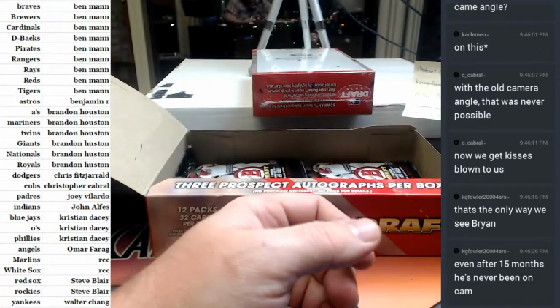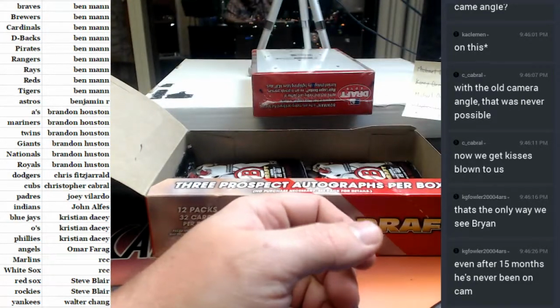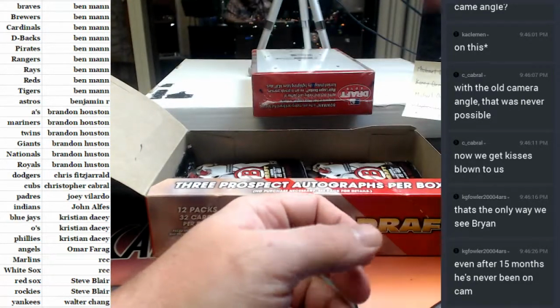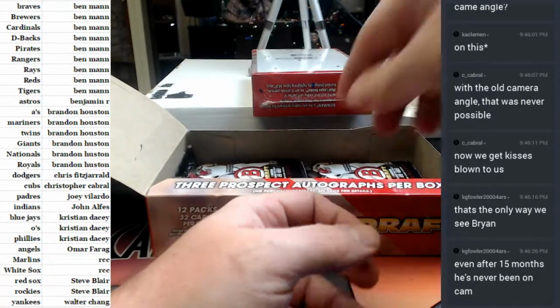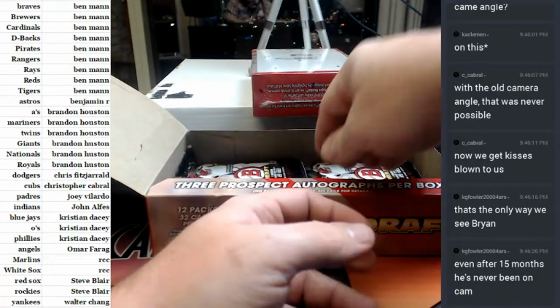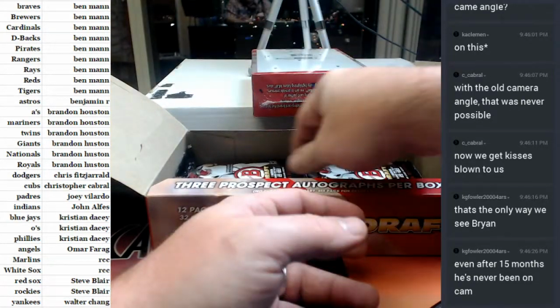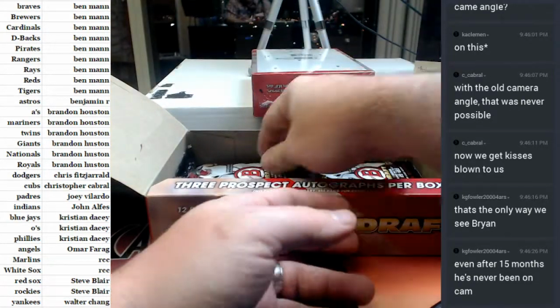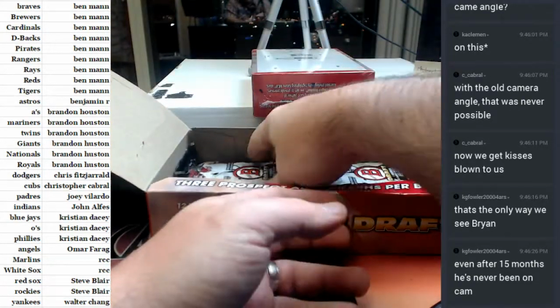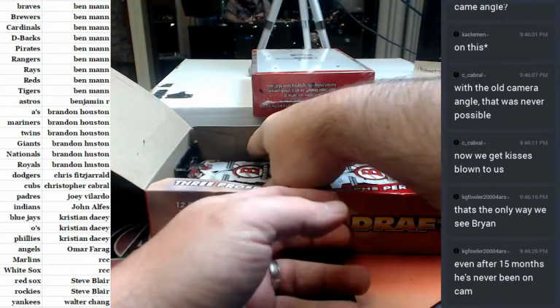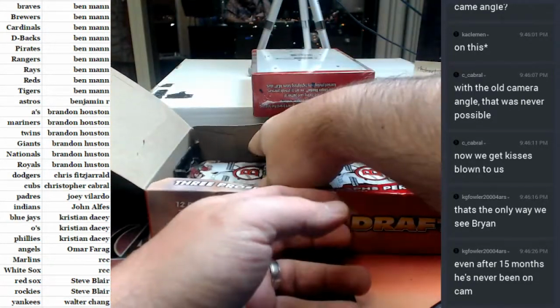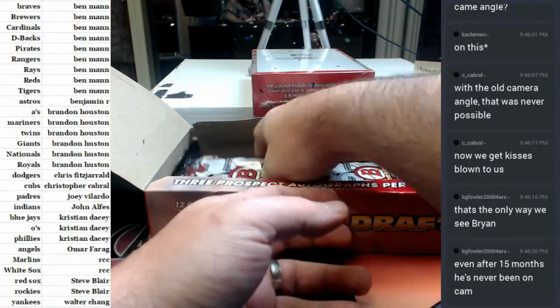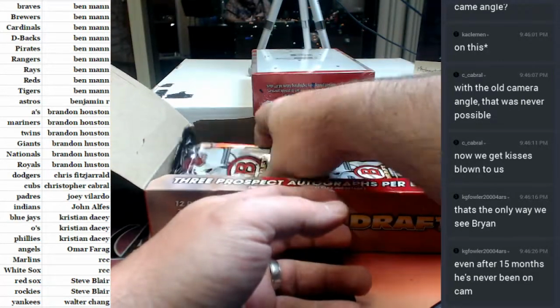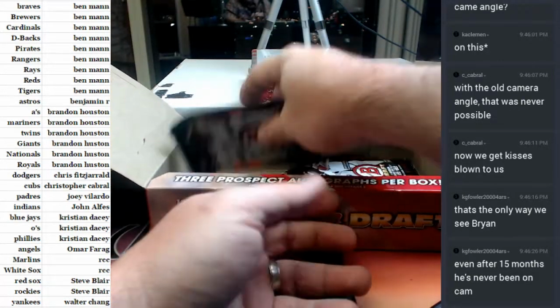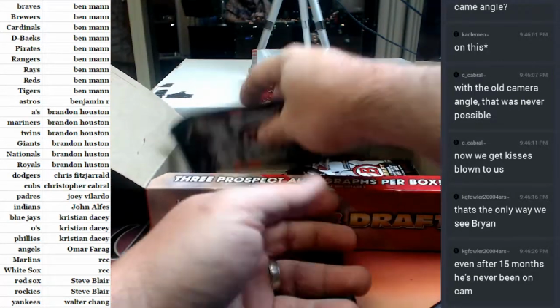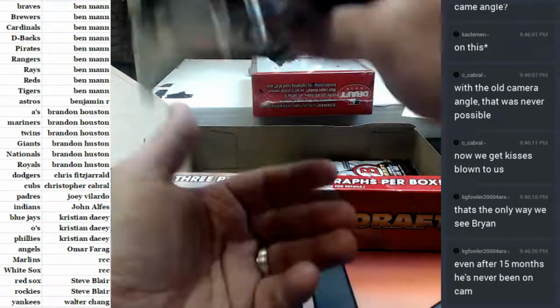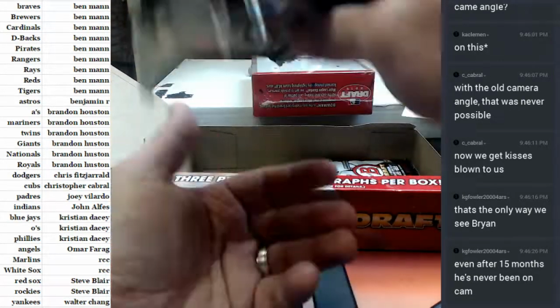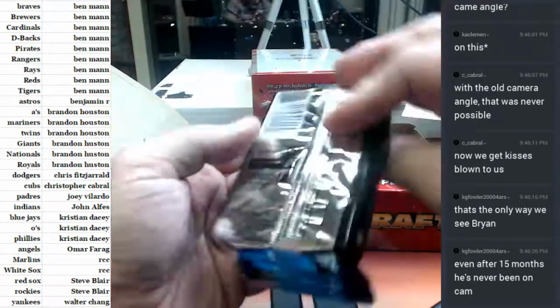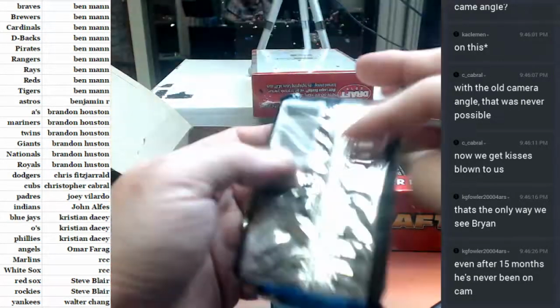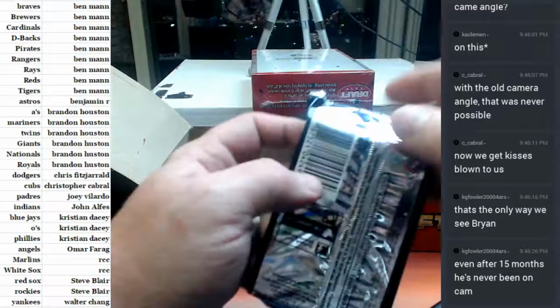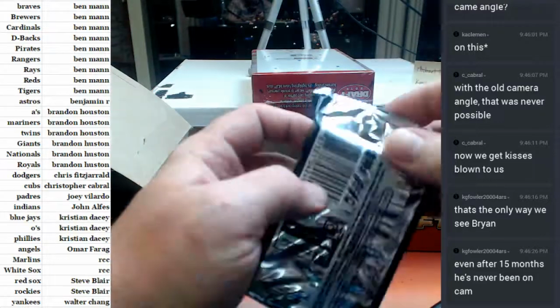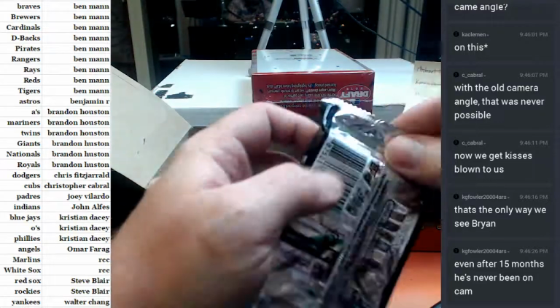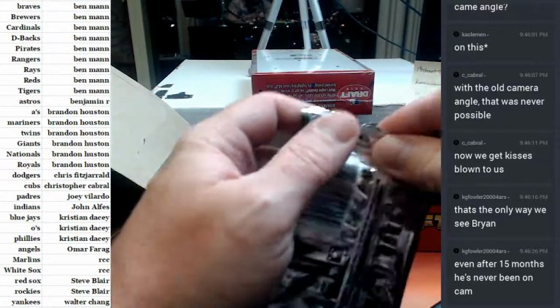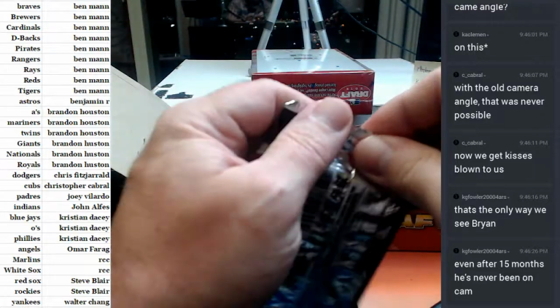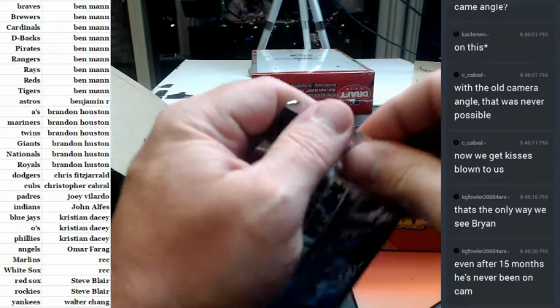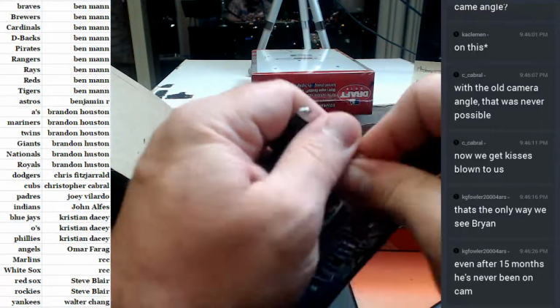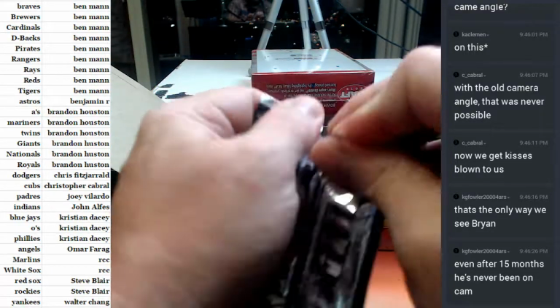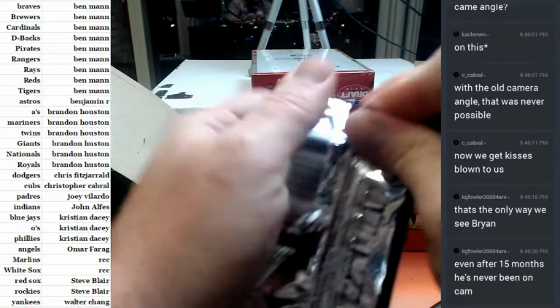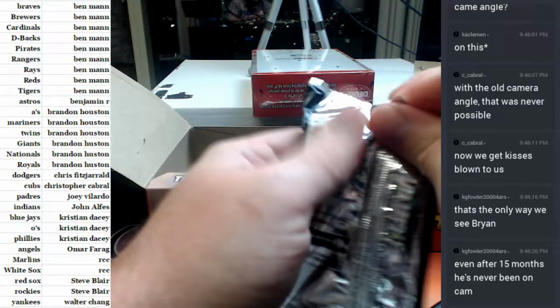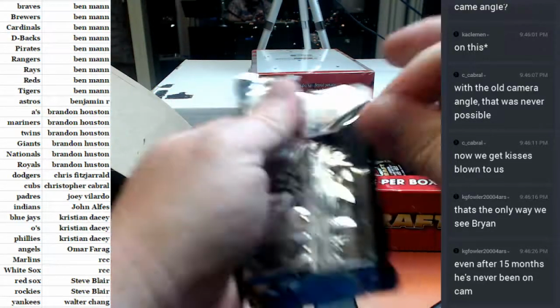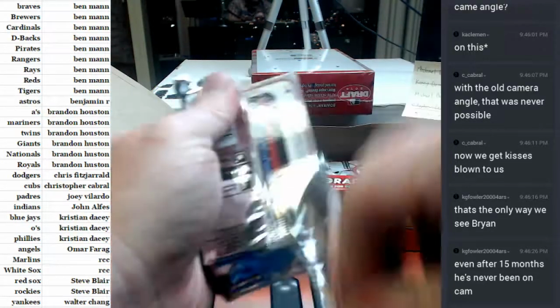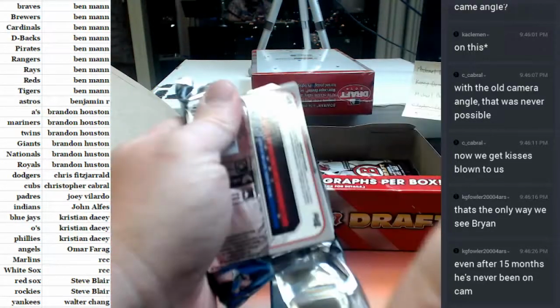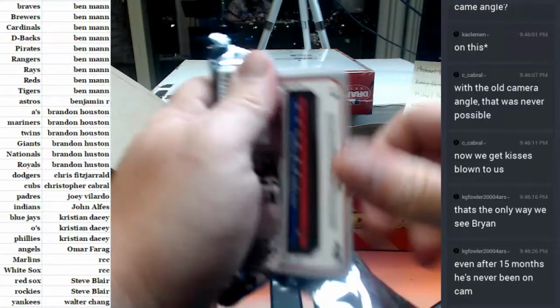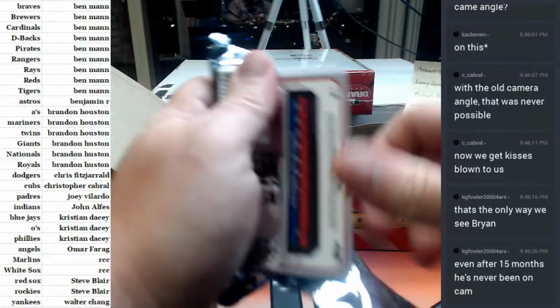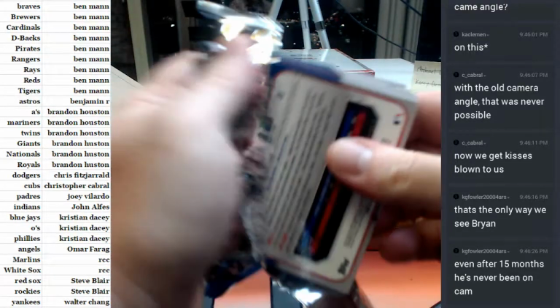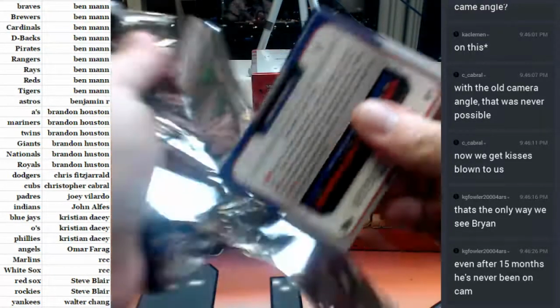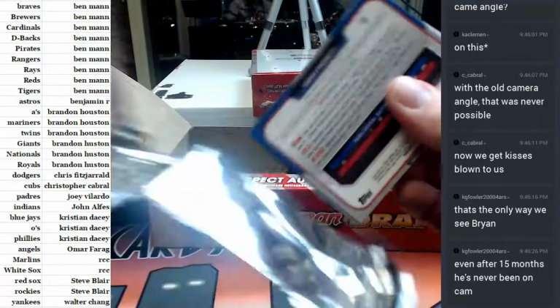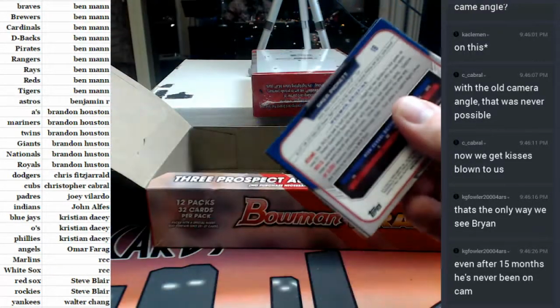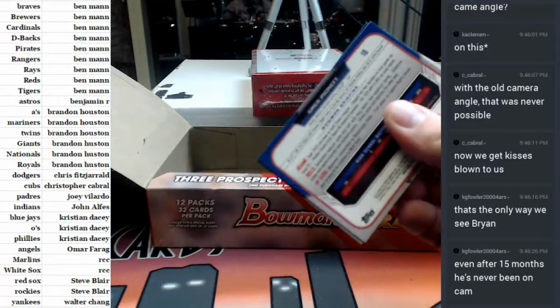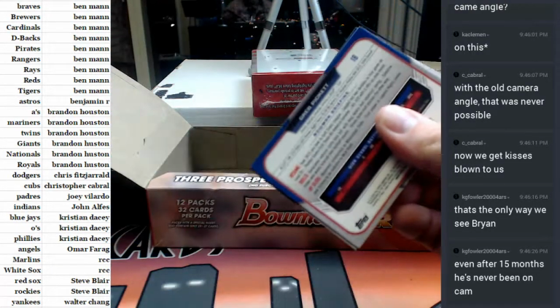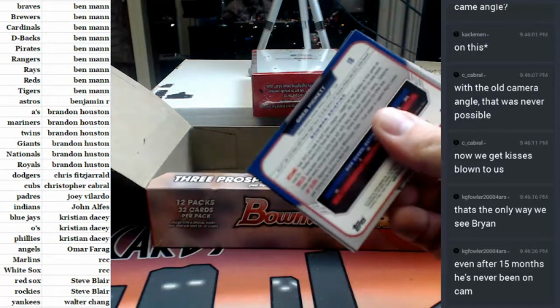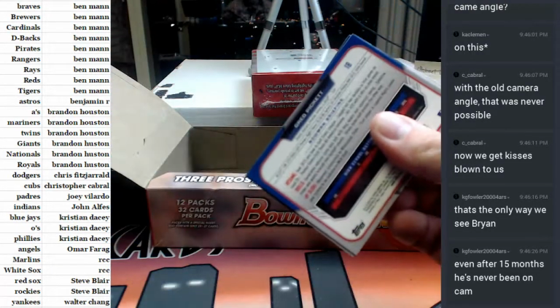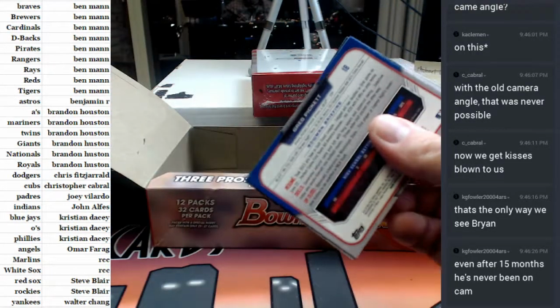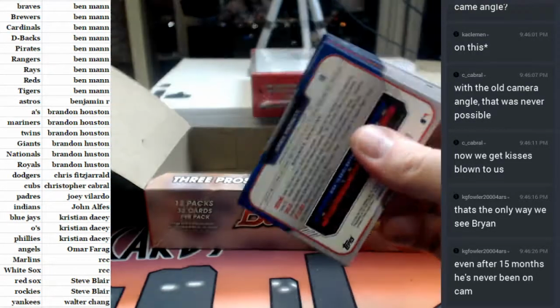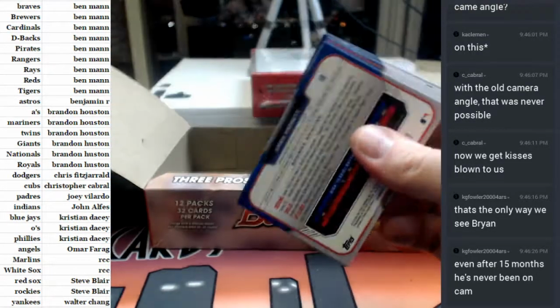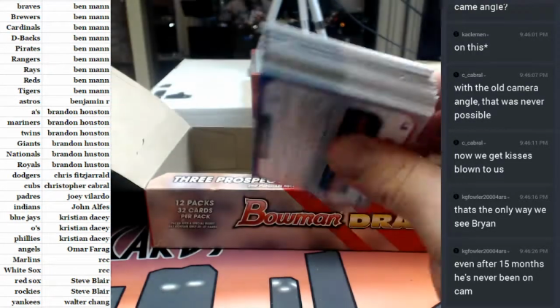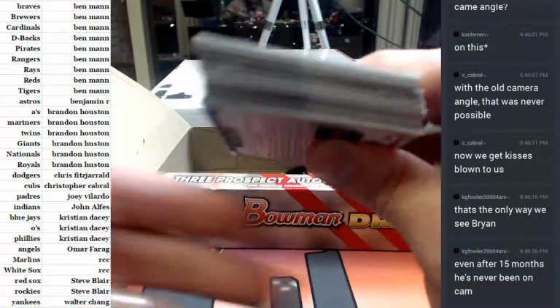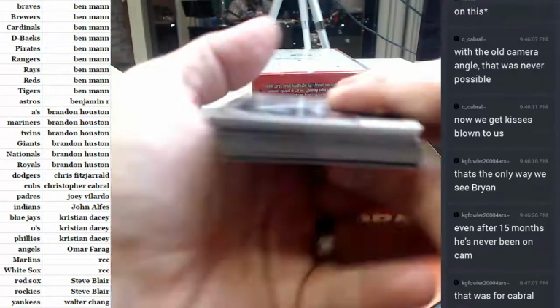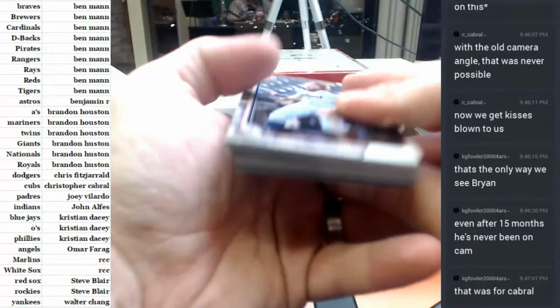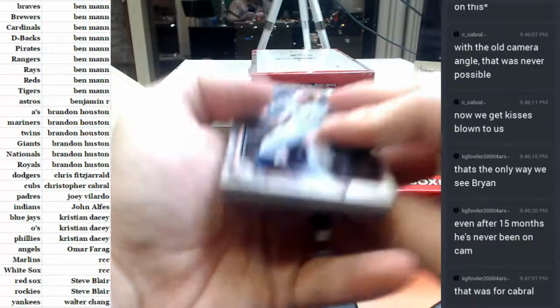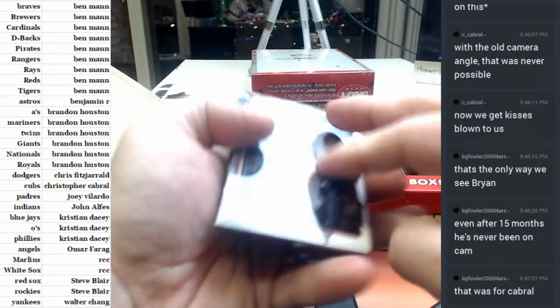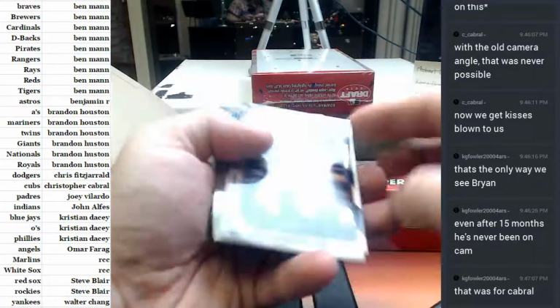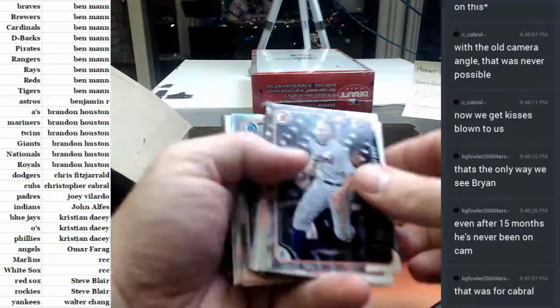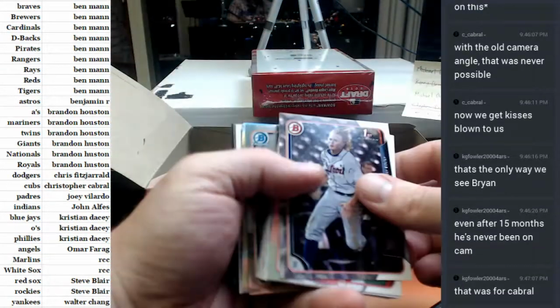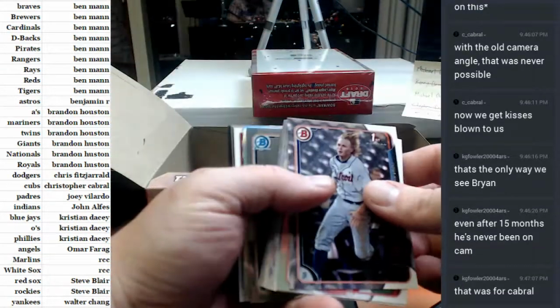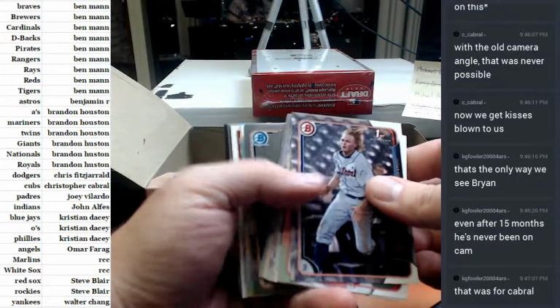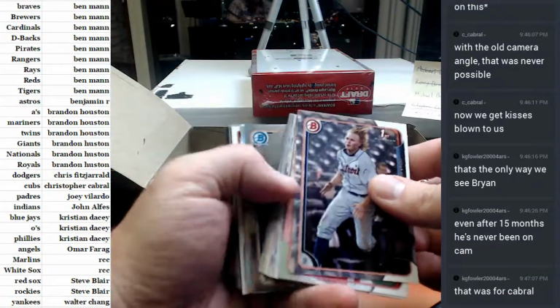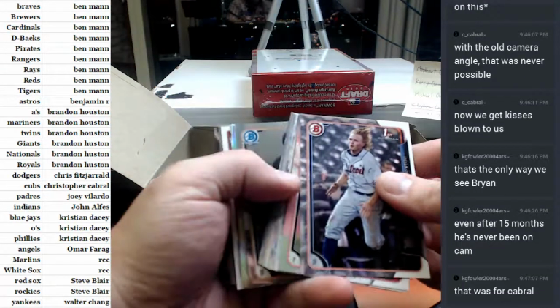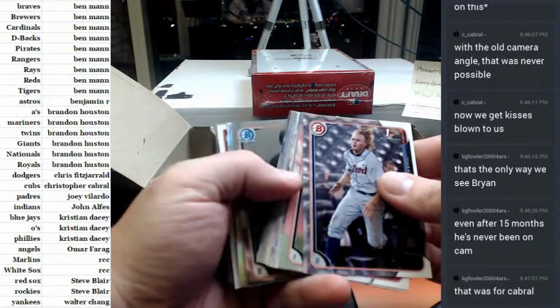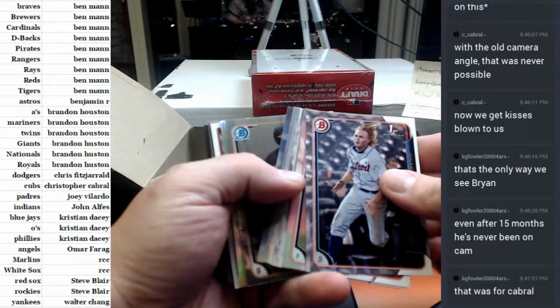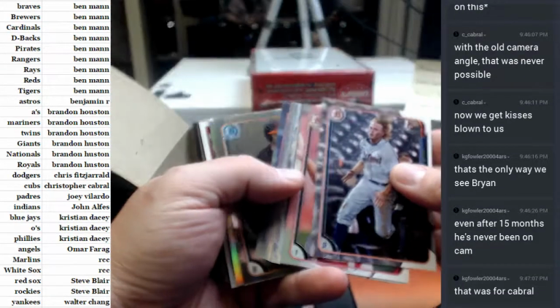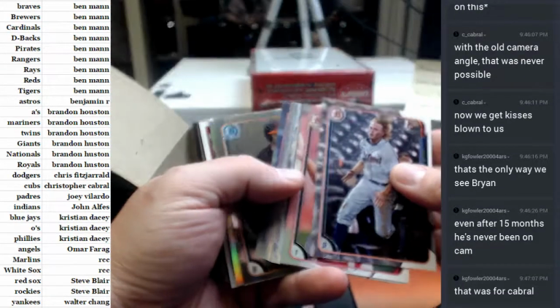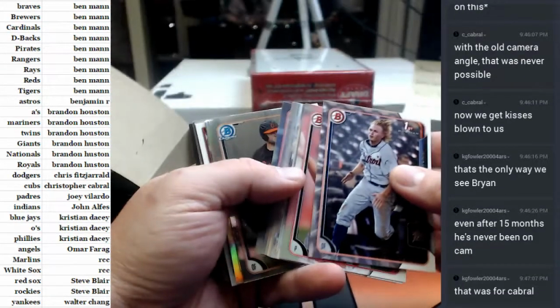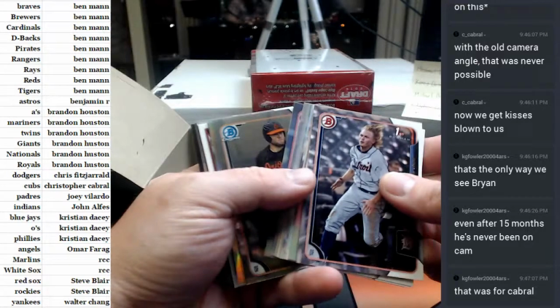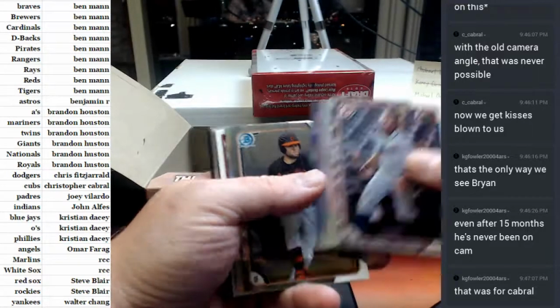Brian who? Brennan Rogers, purple refractor for the Rockies. I need some backlight — I may have to move my giant light behind me or put it on the desk.